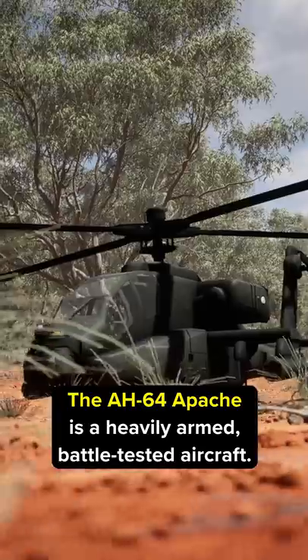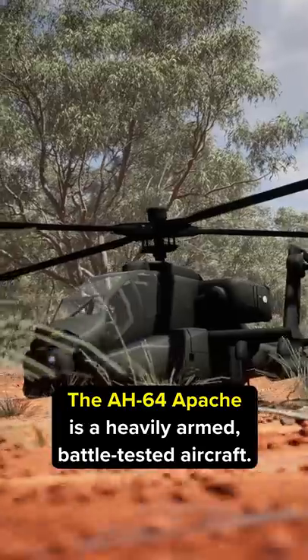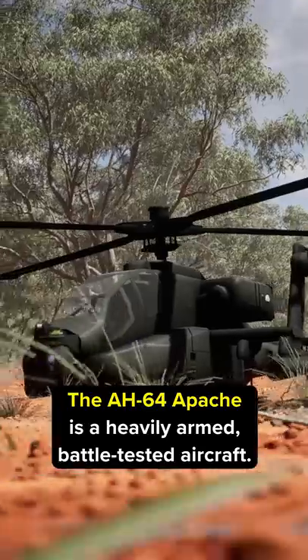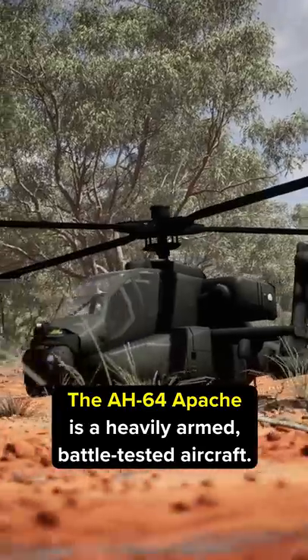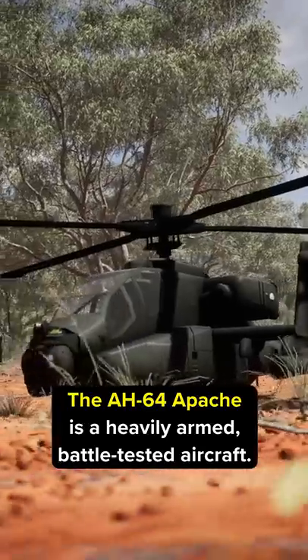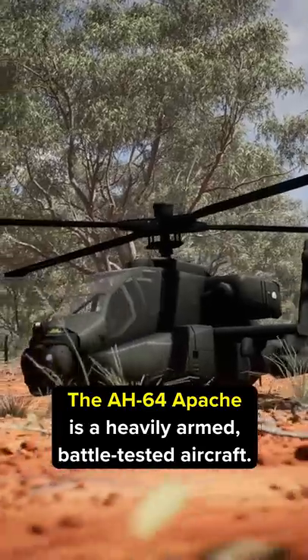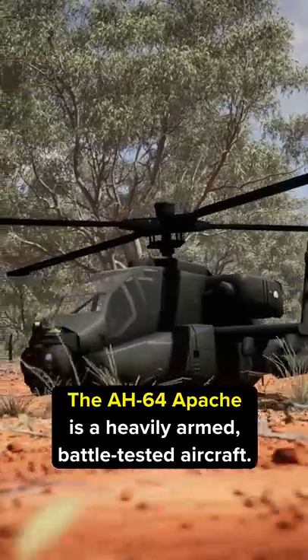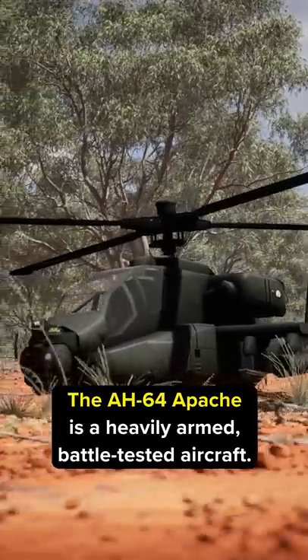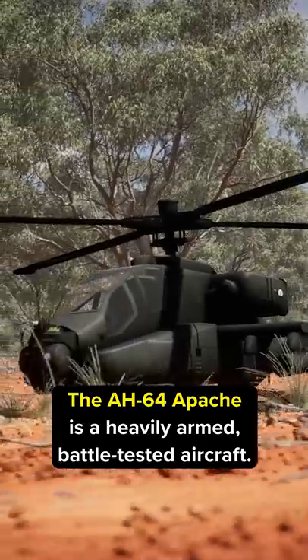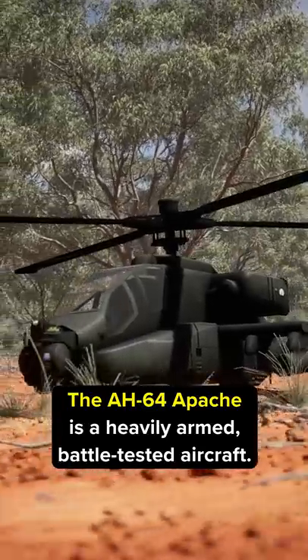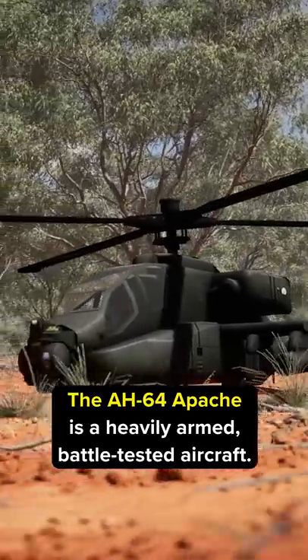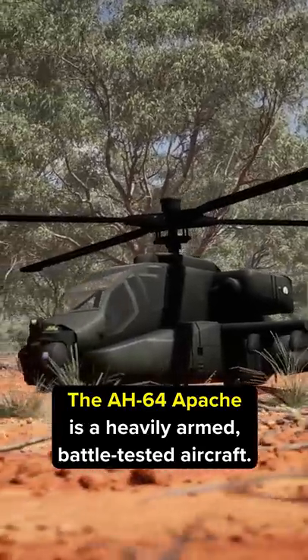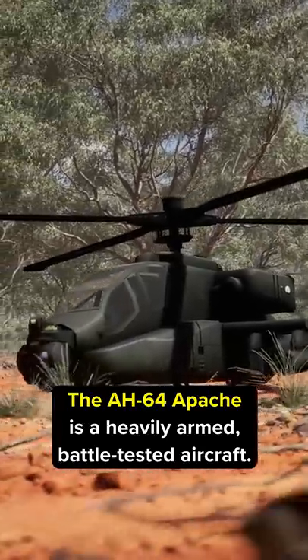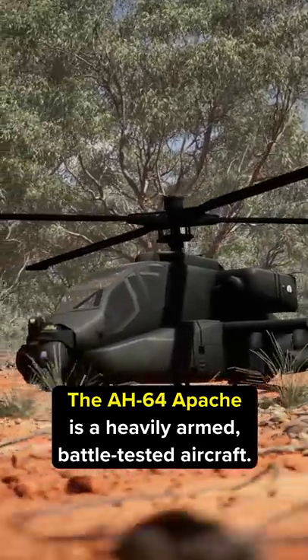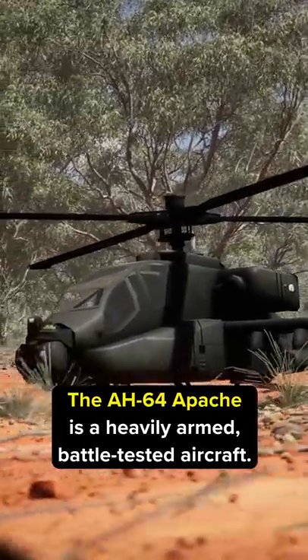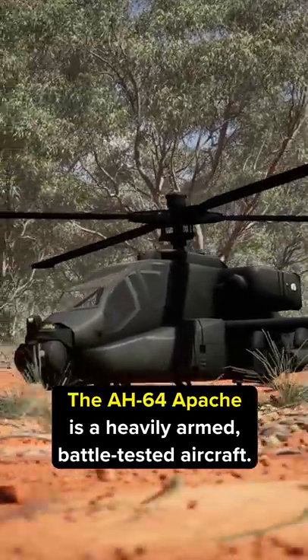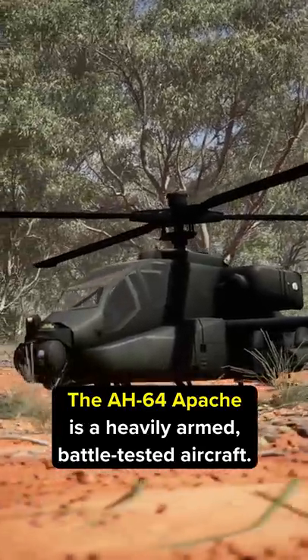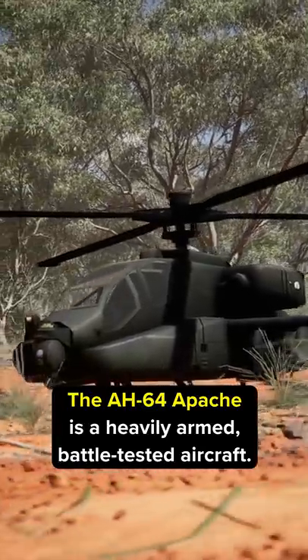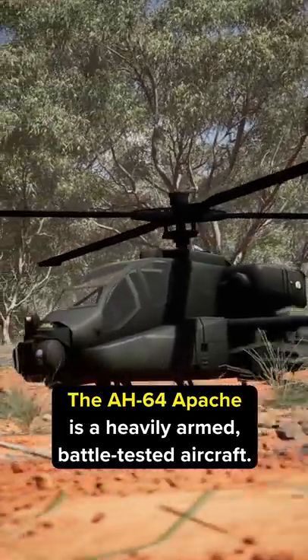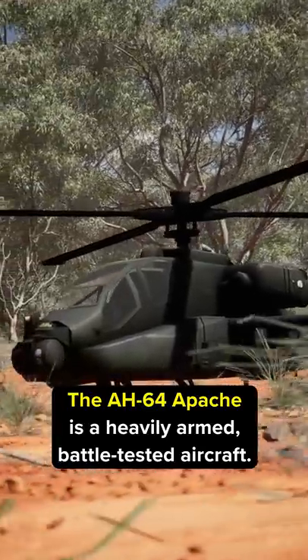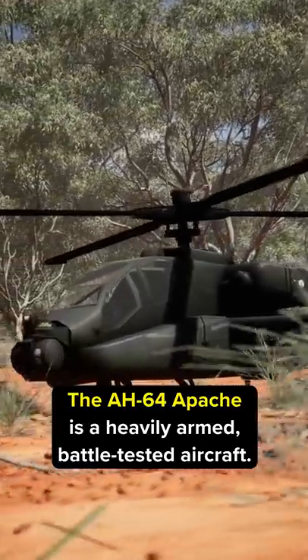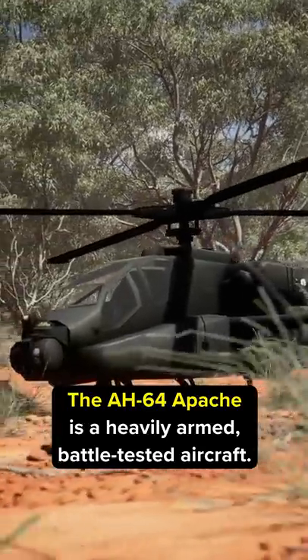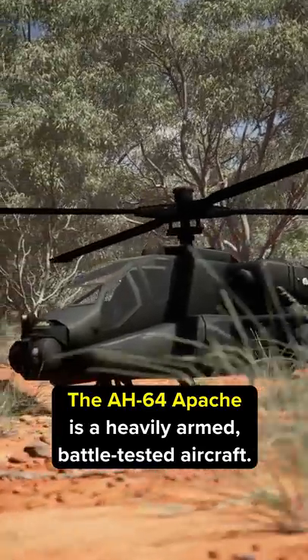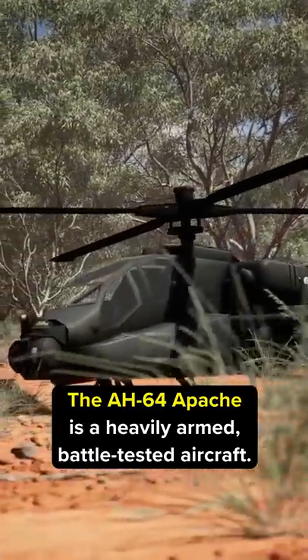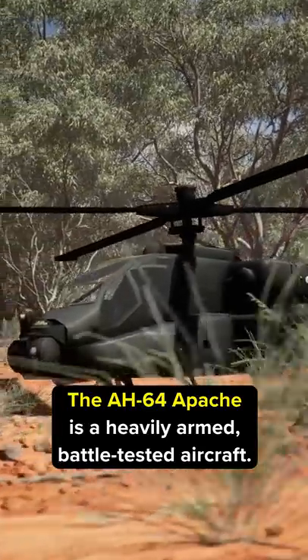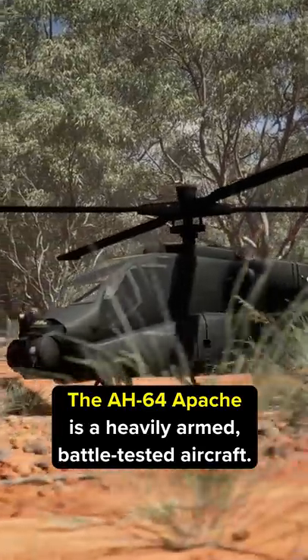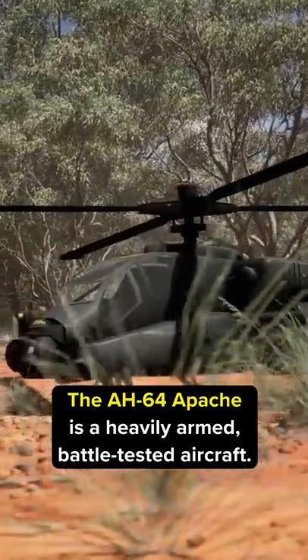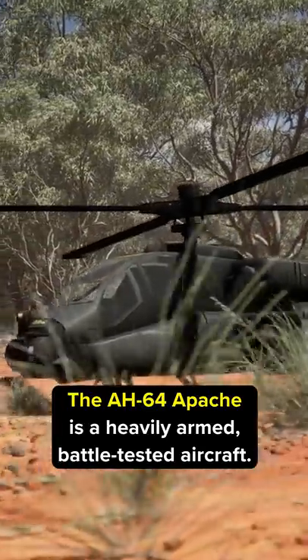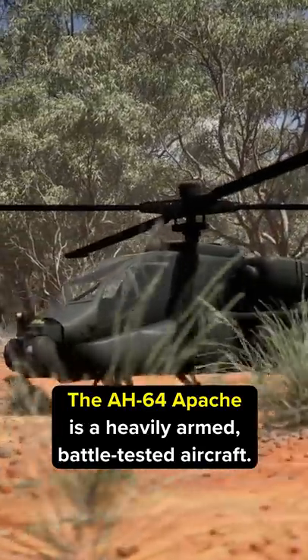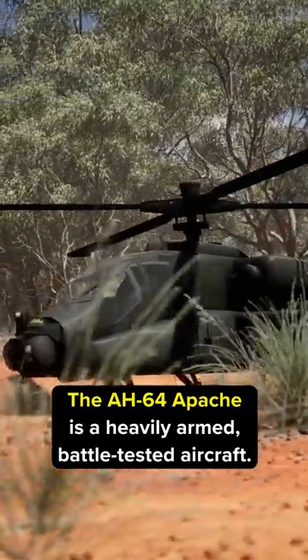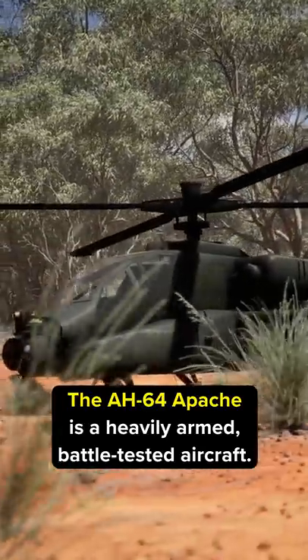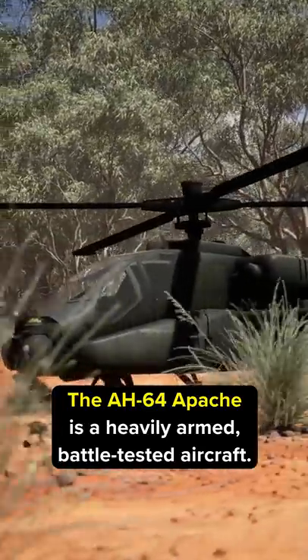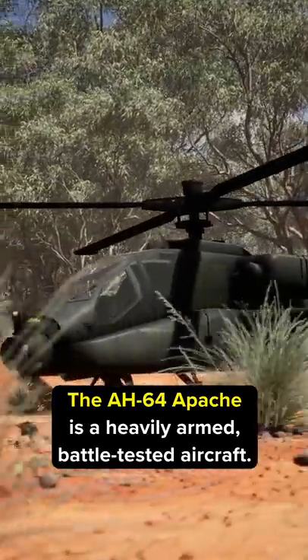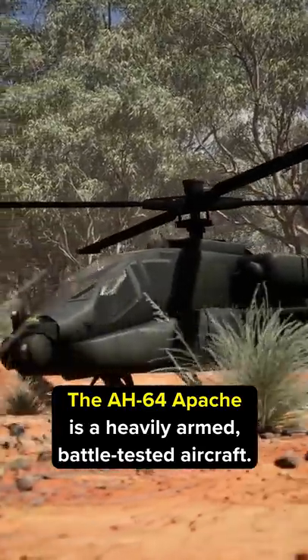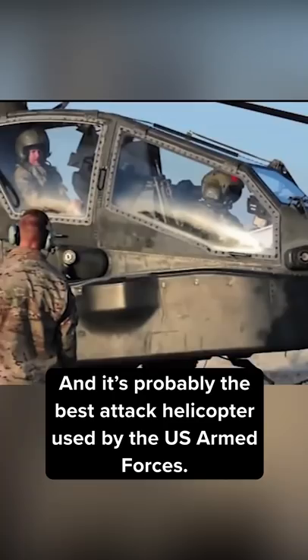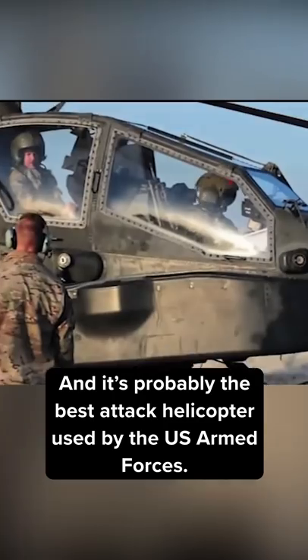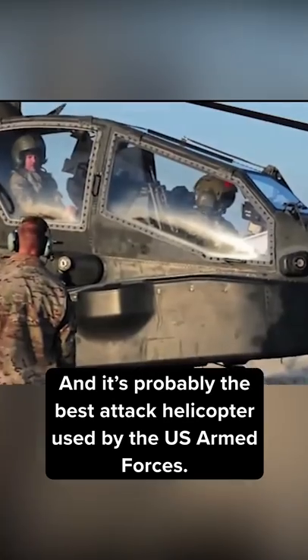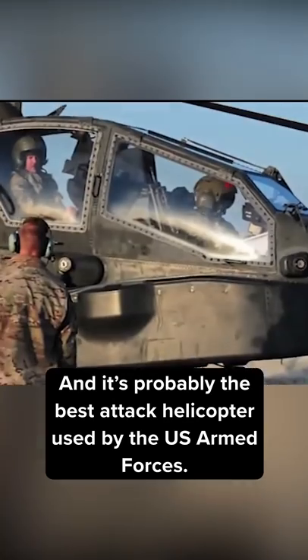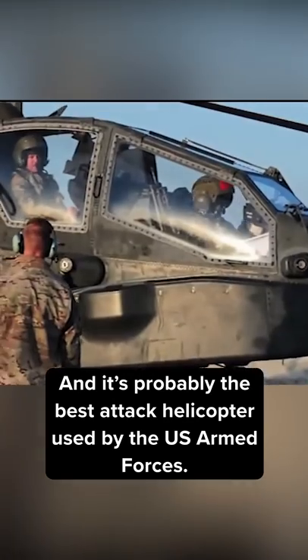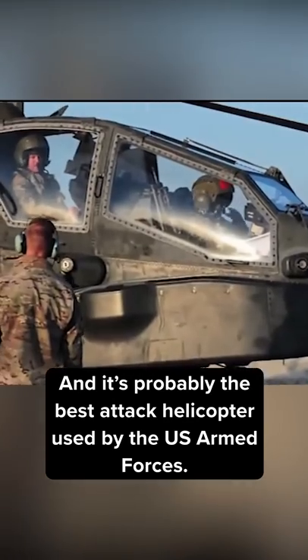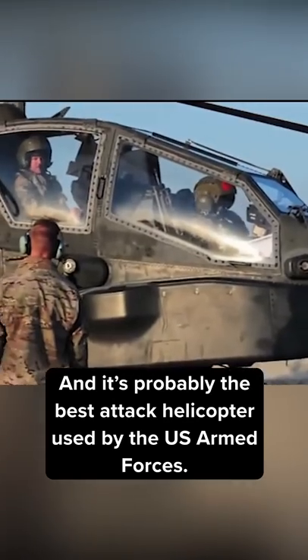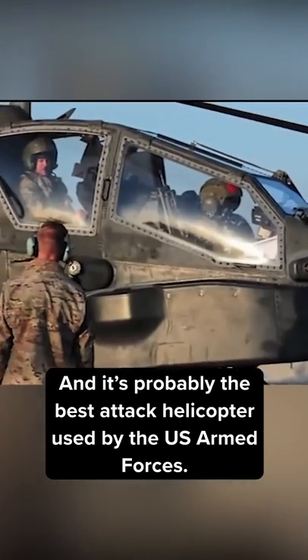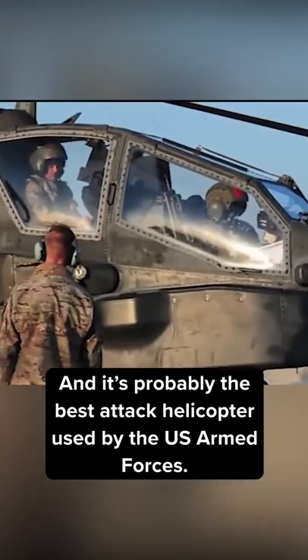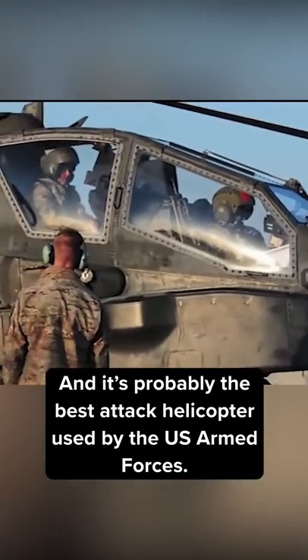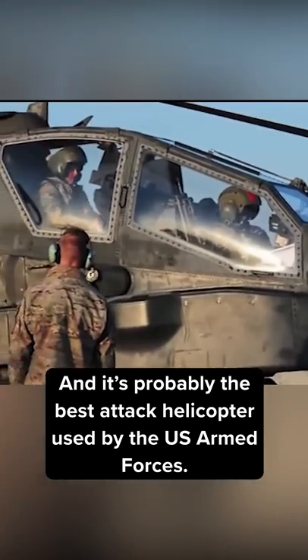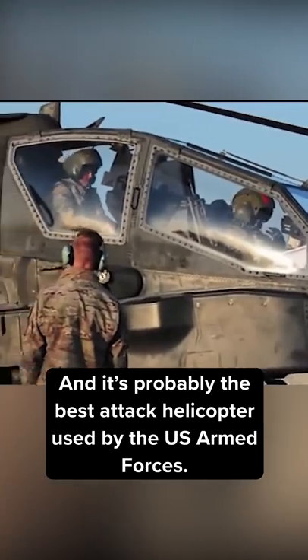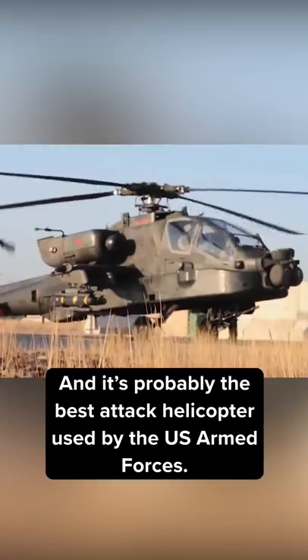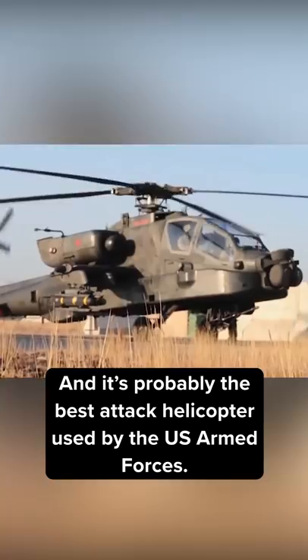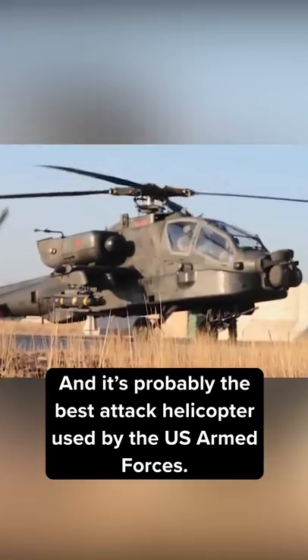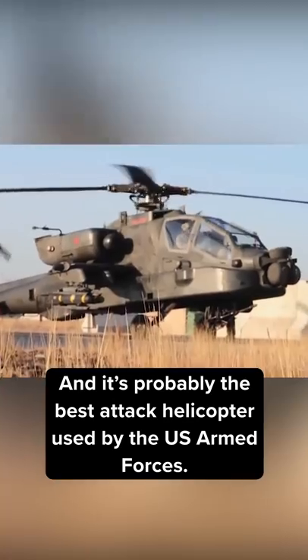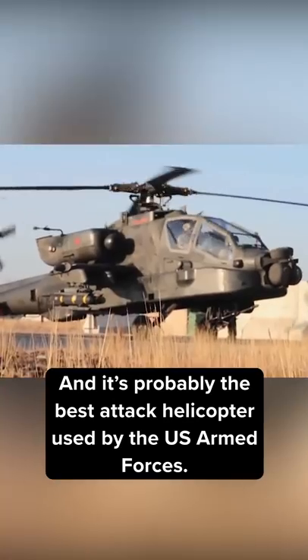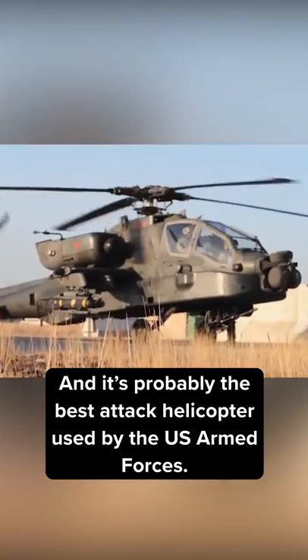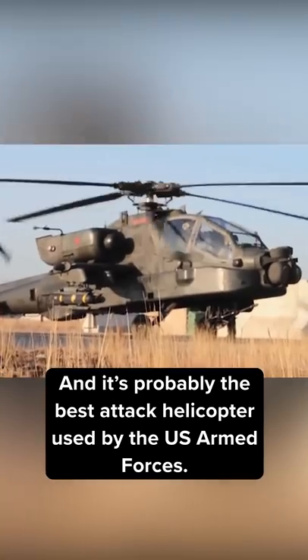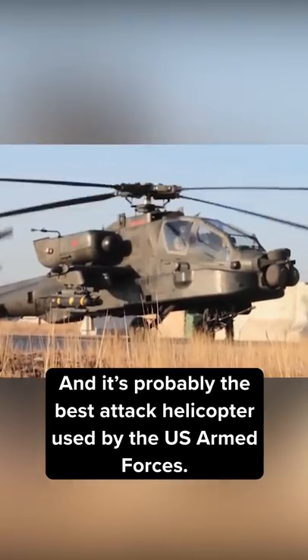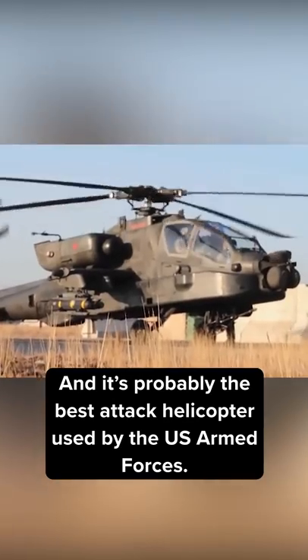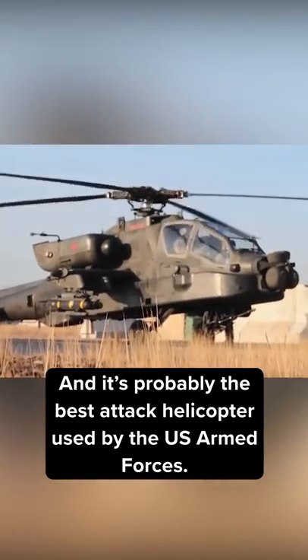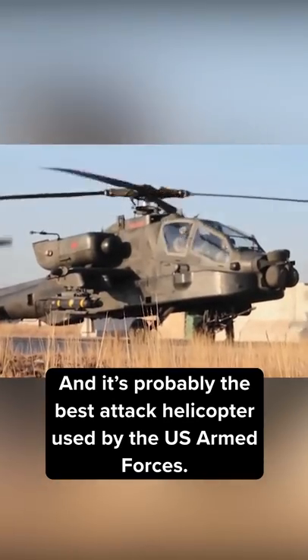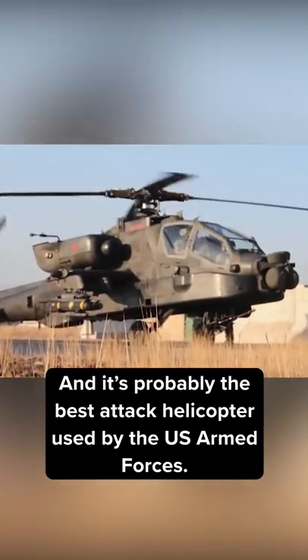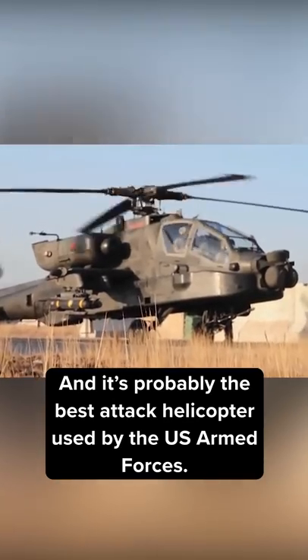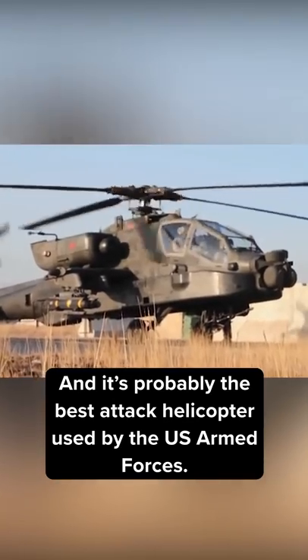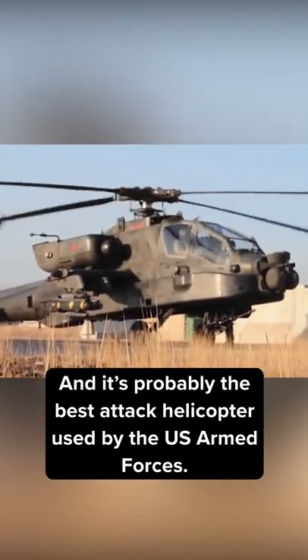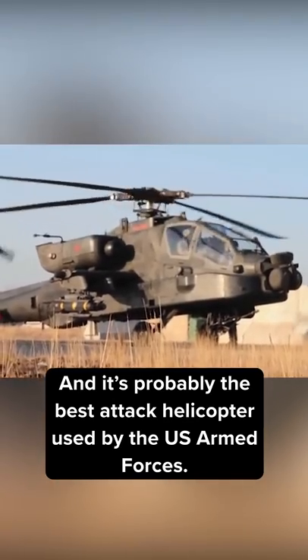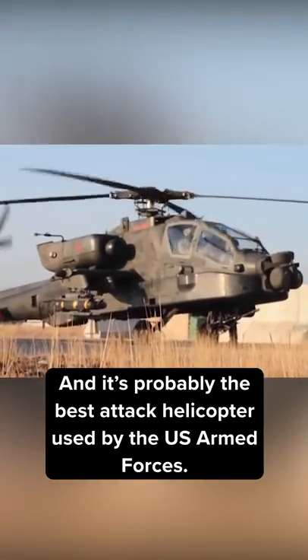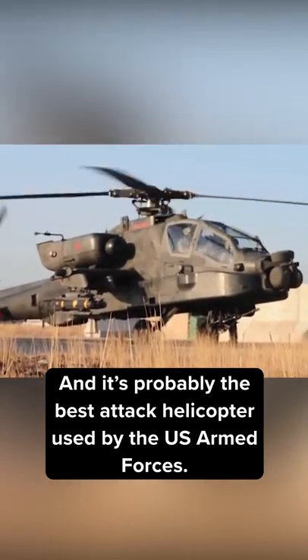The AH-64 Apache is a heavily armed, battle-tested aircraft, and it's probably the best attack helicopter used by the US Armed Forces.